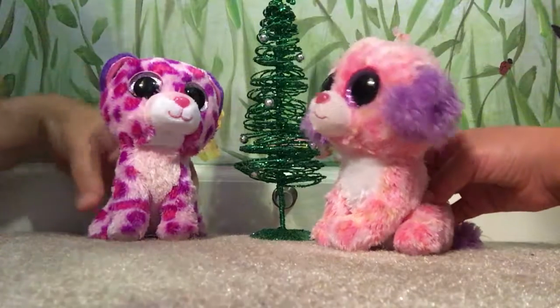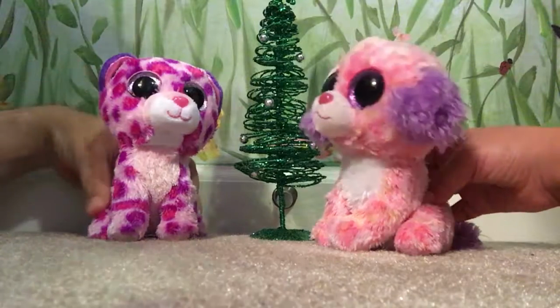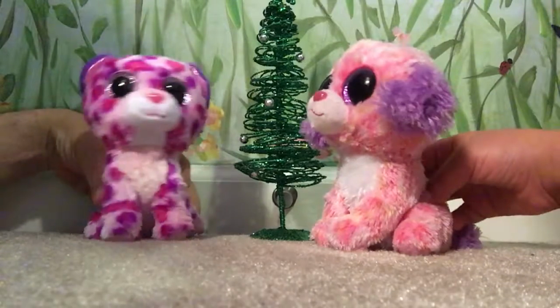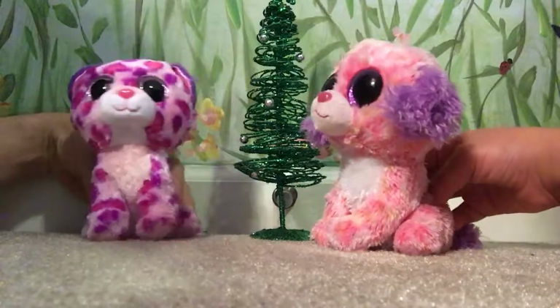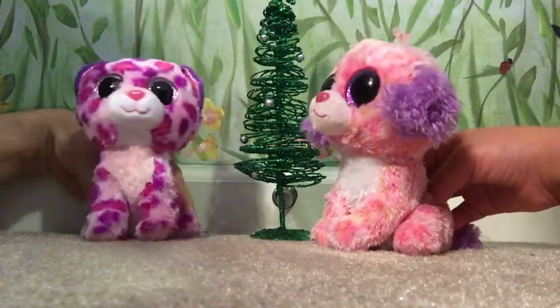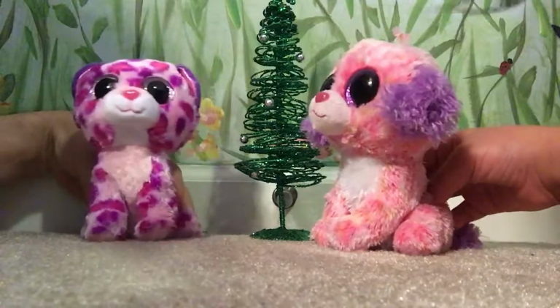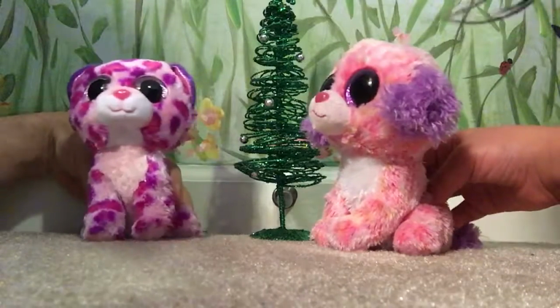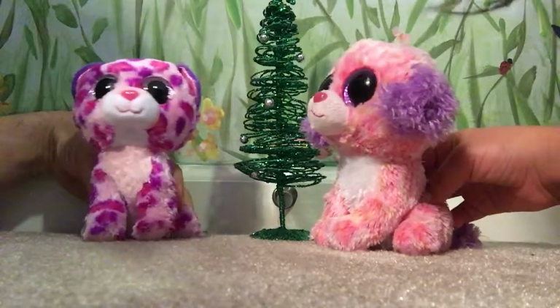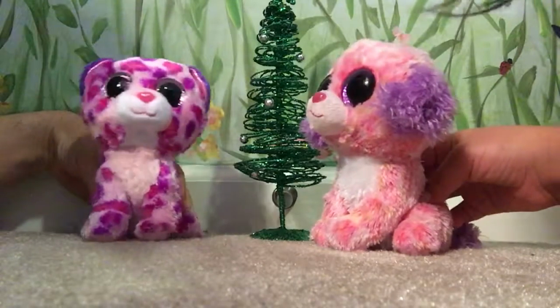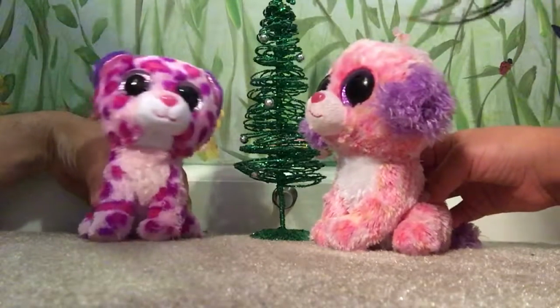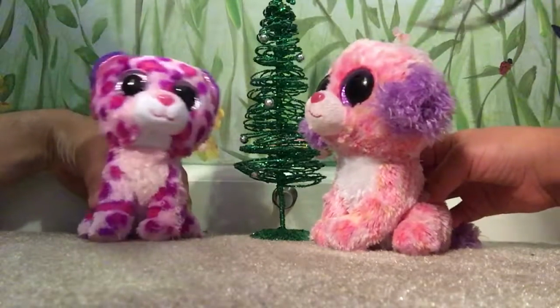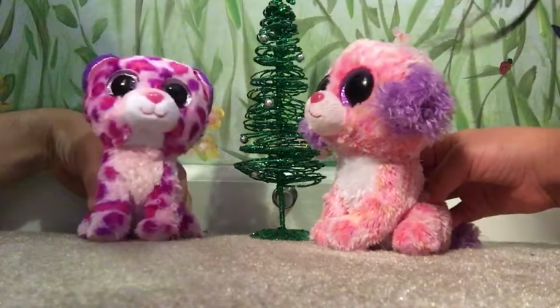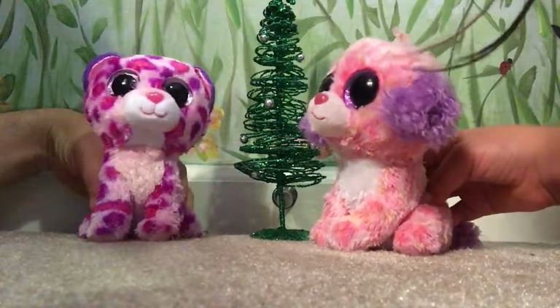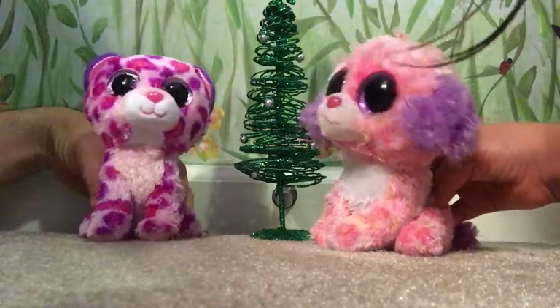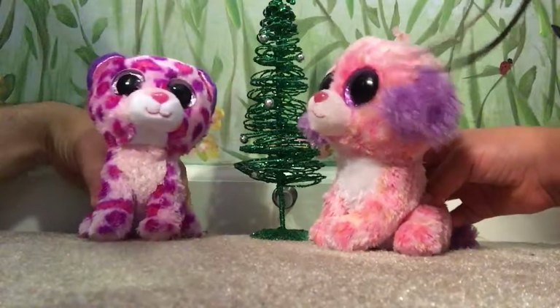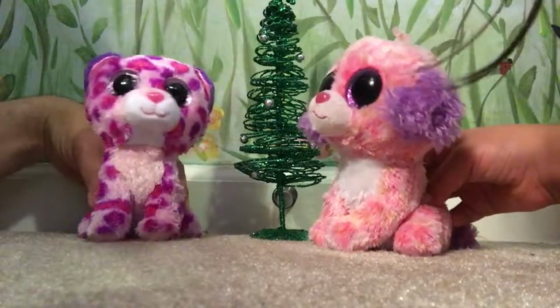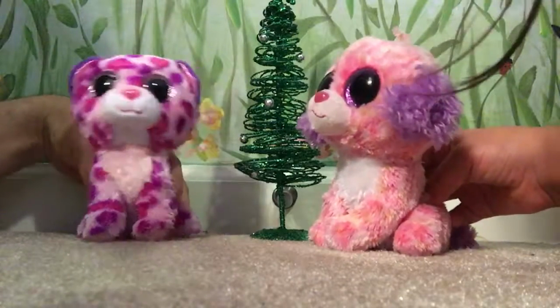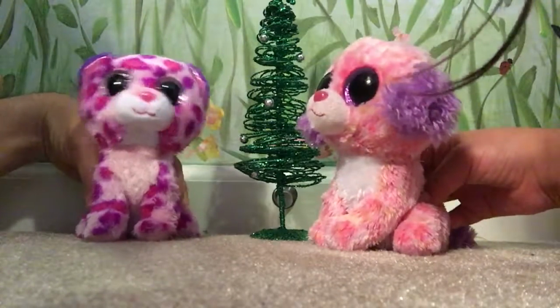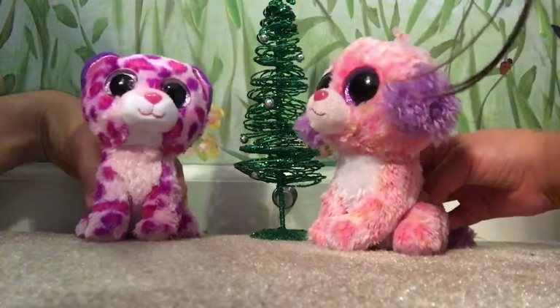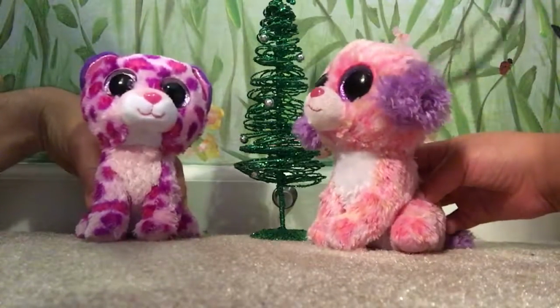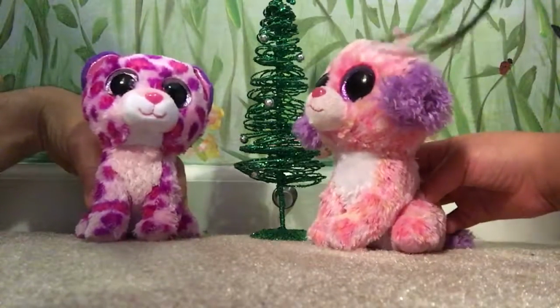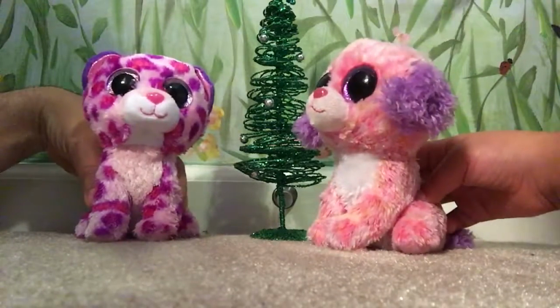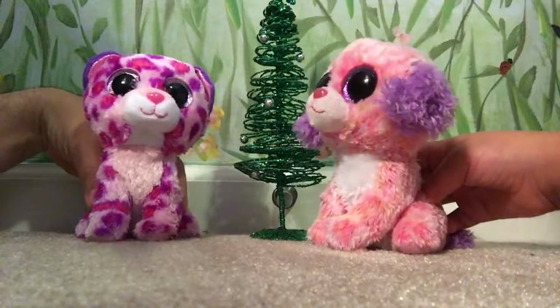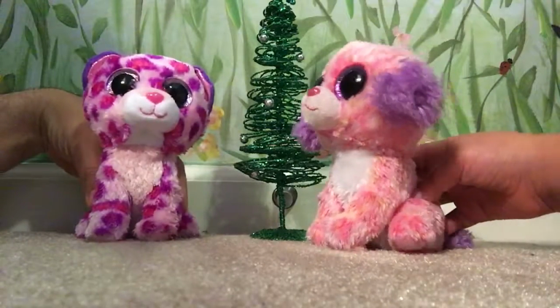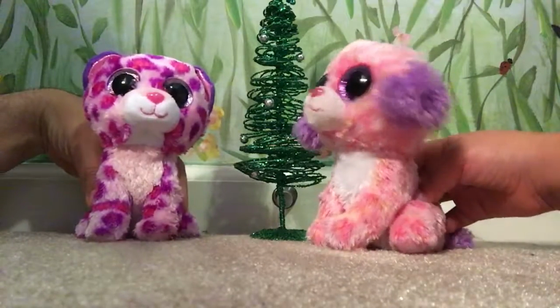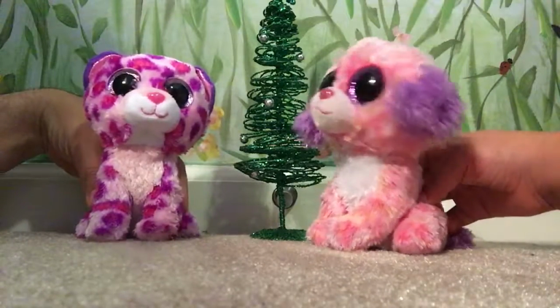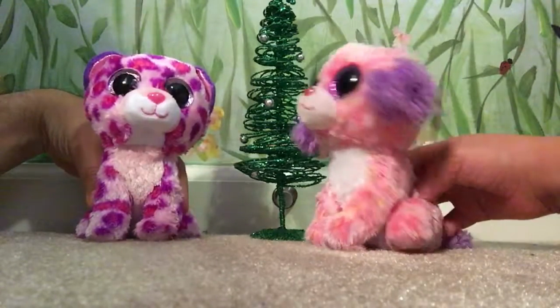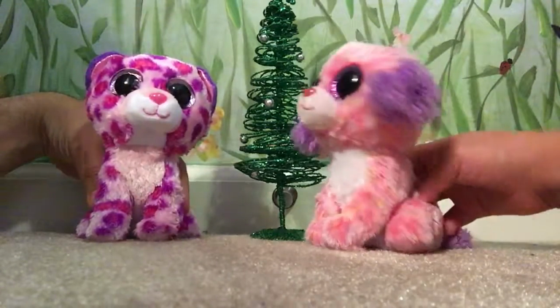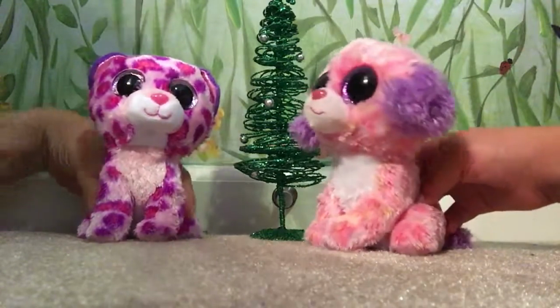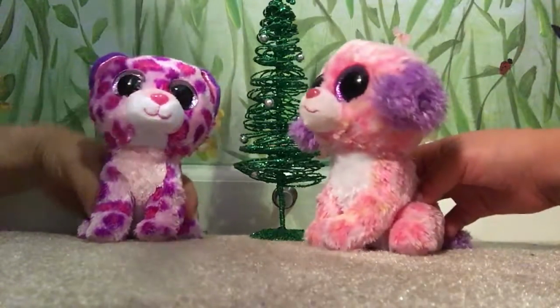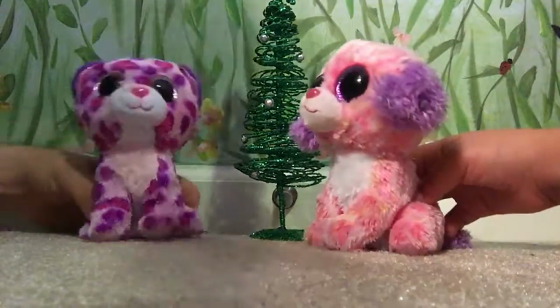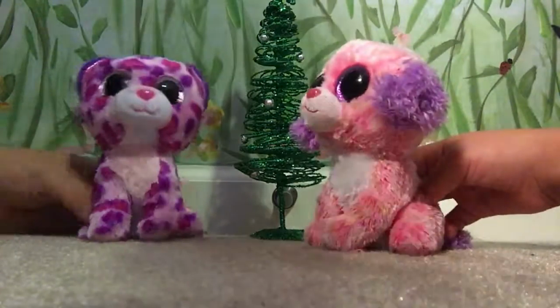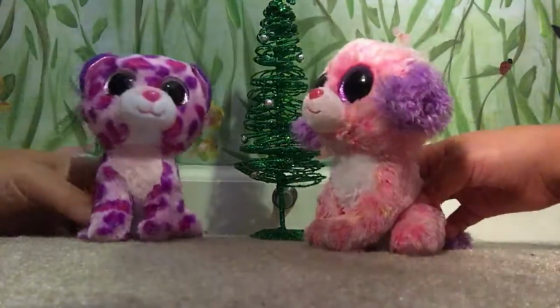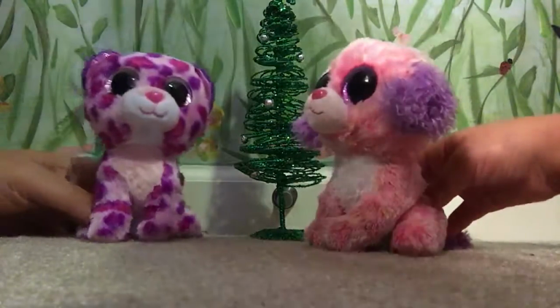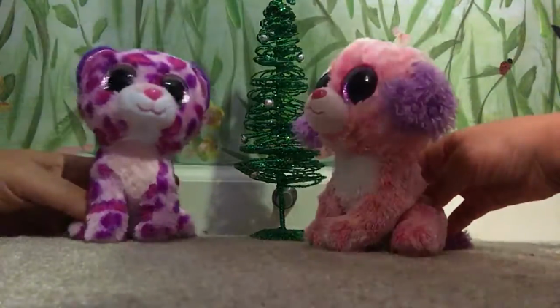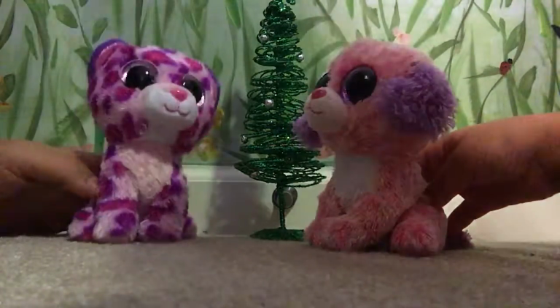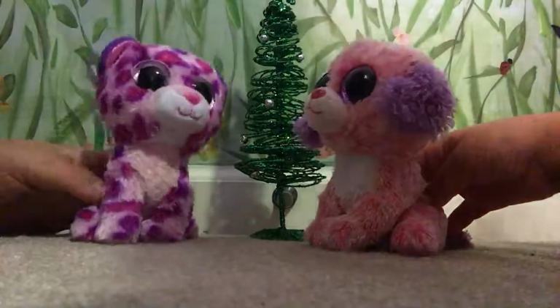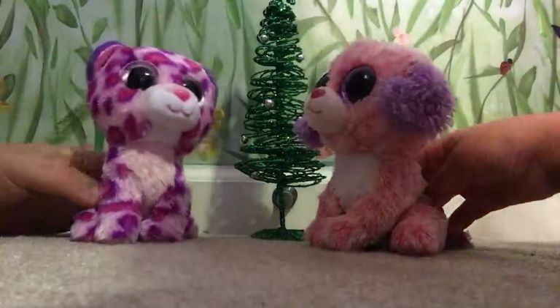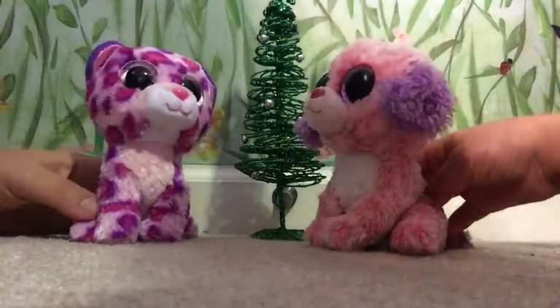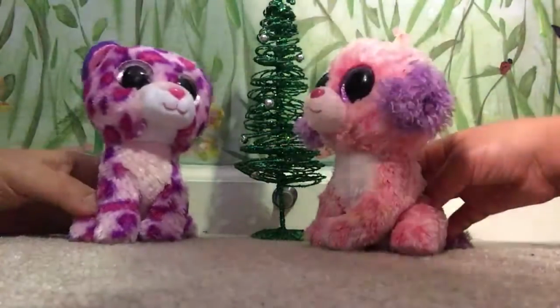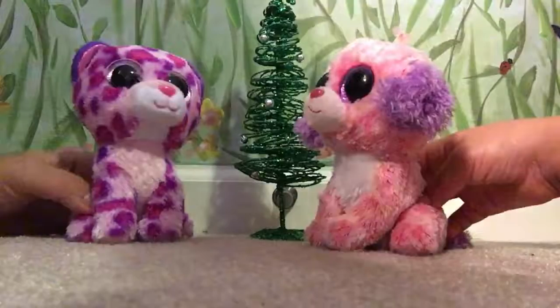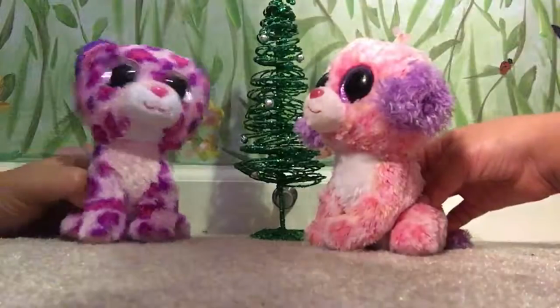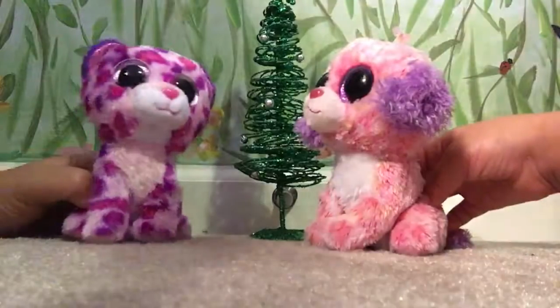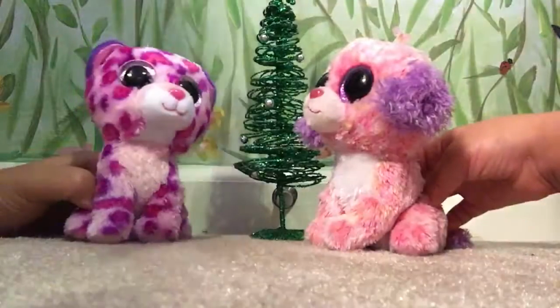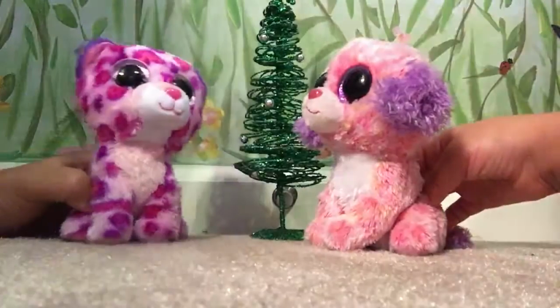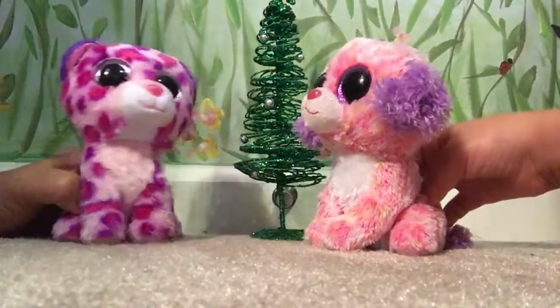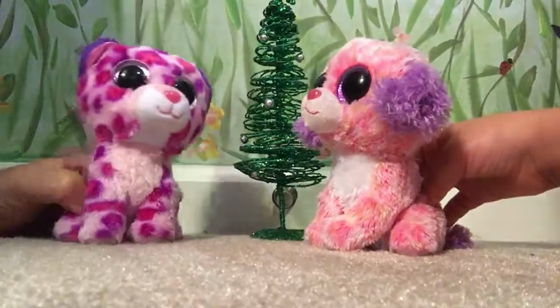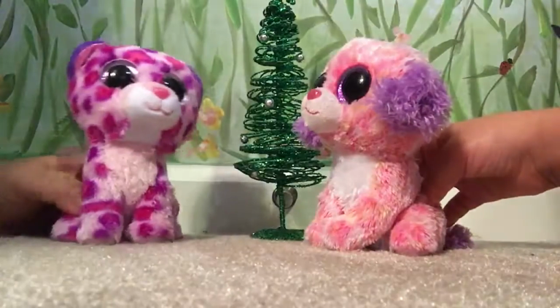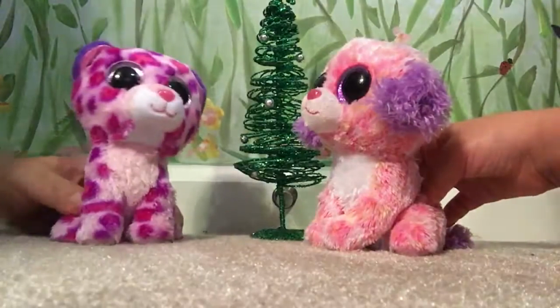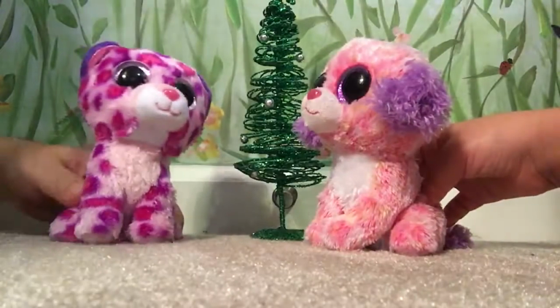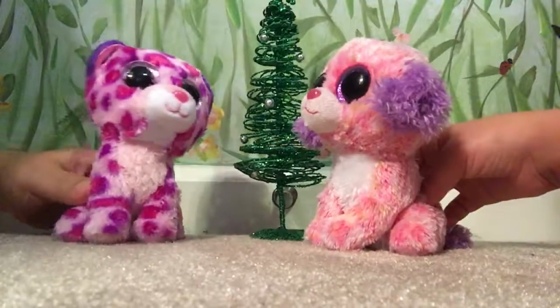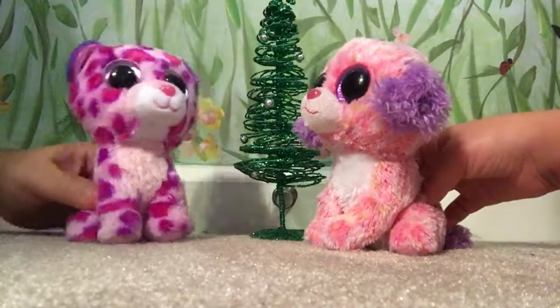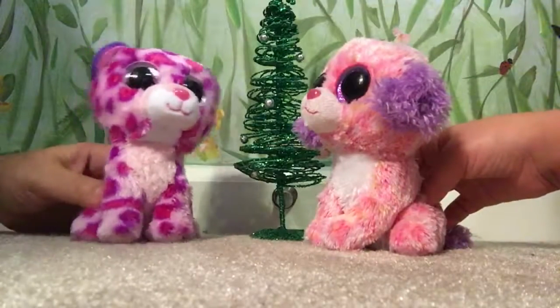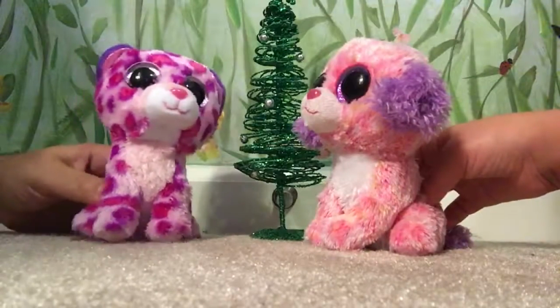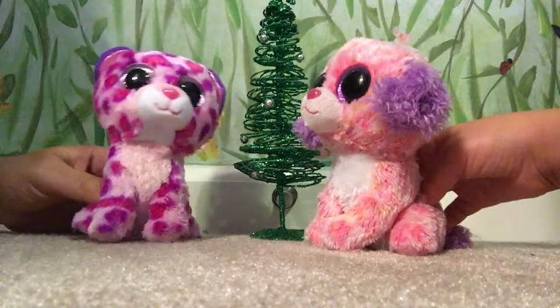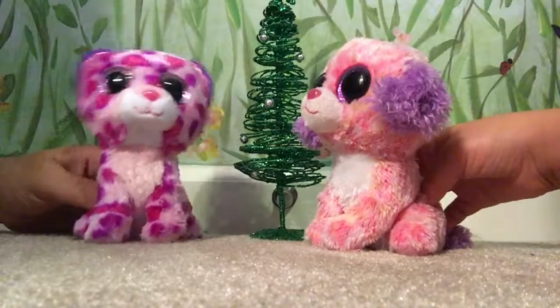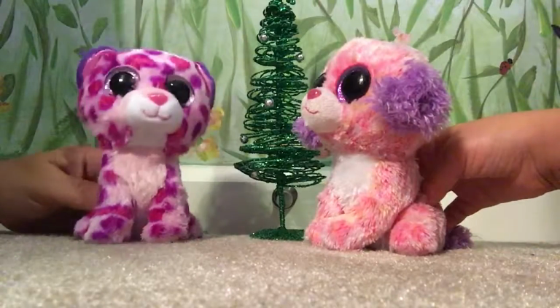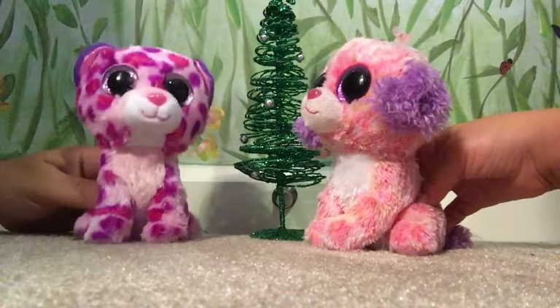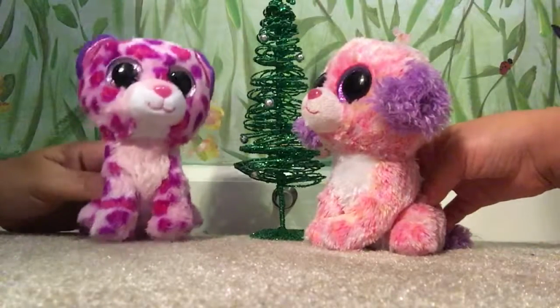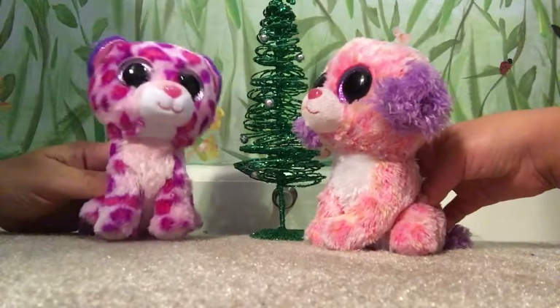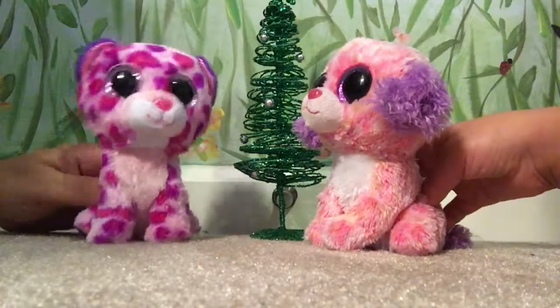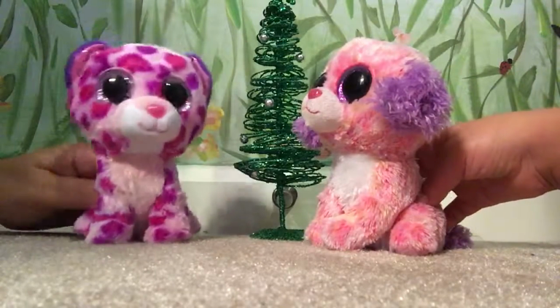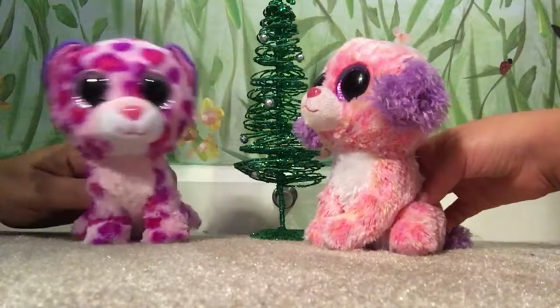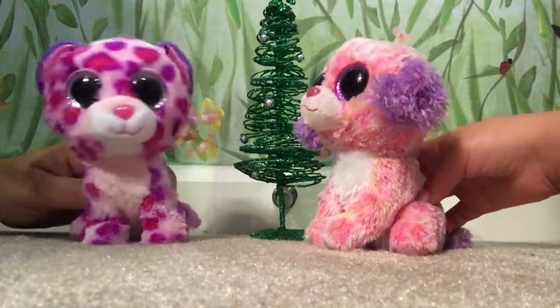Hello. We're selling this Christmas tree here. Oh, it's QVC Beanie Boo Christmas in July.